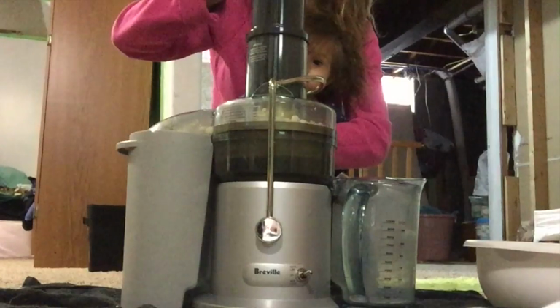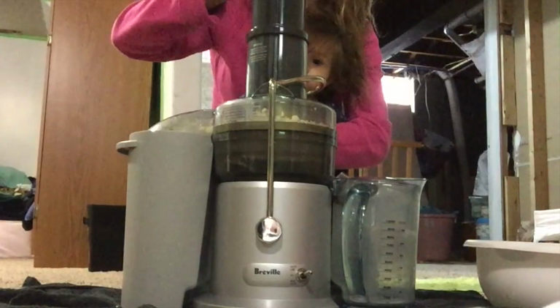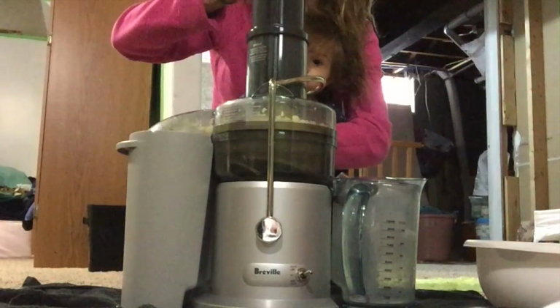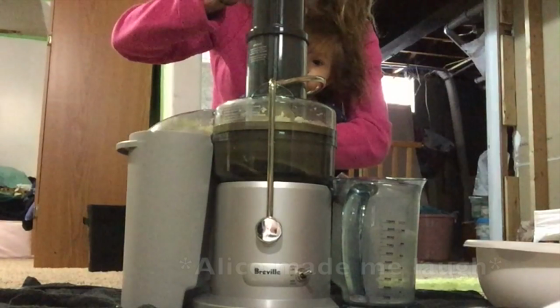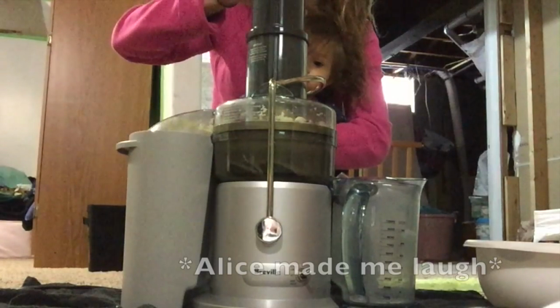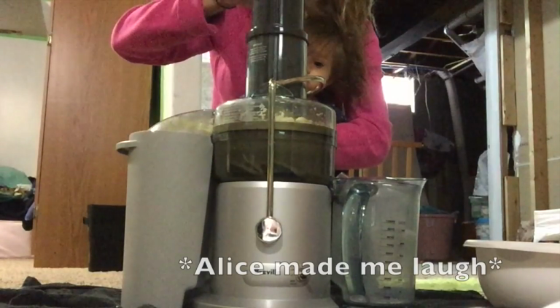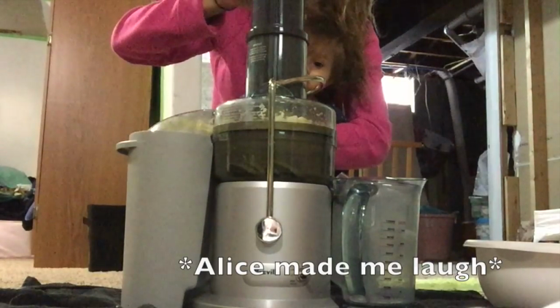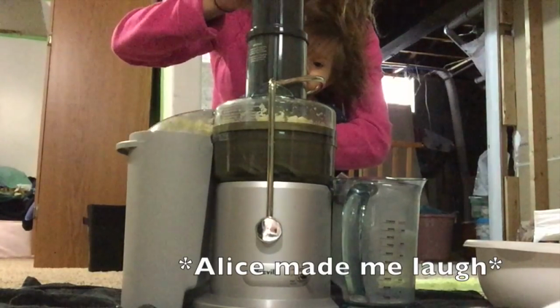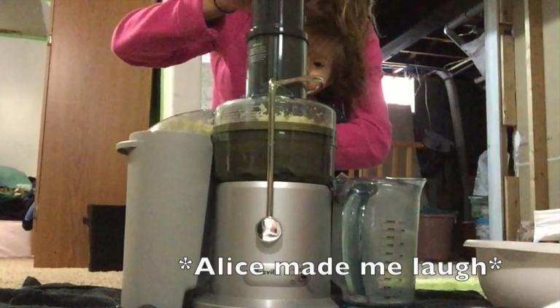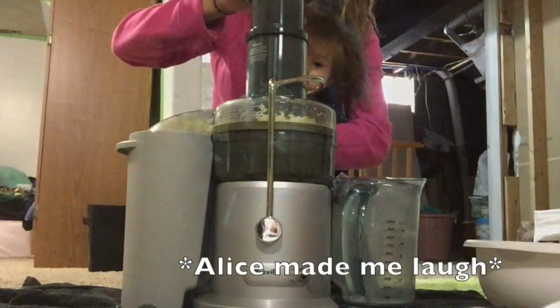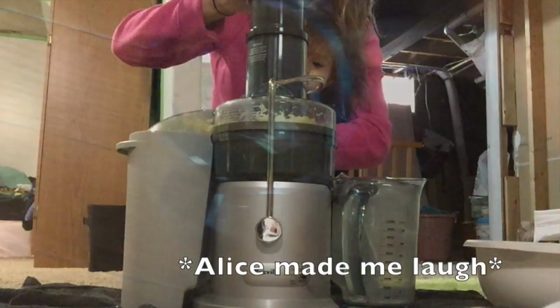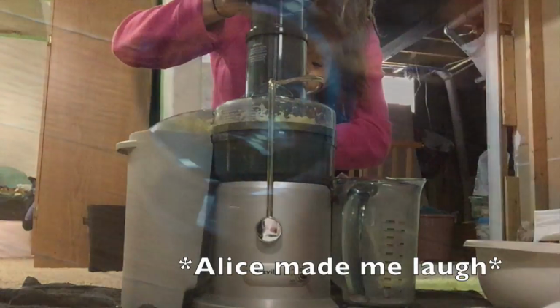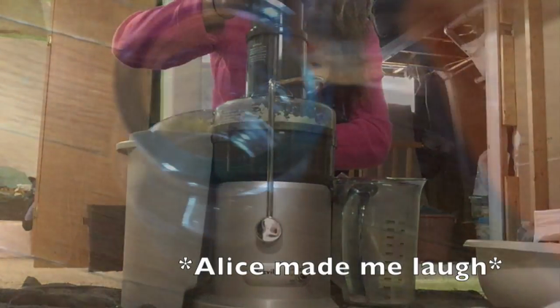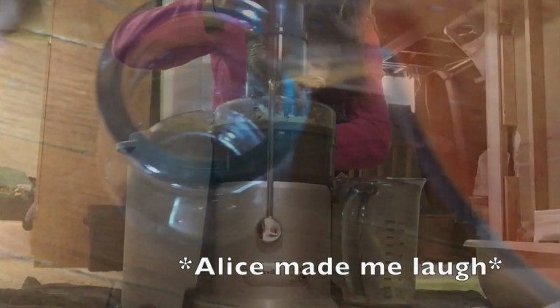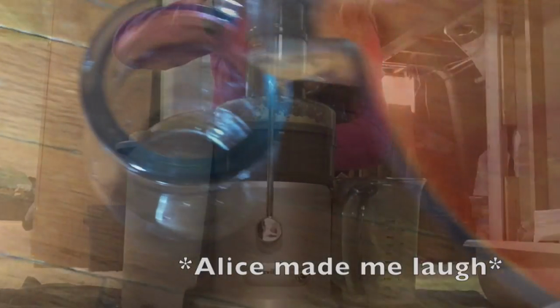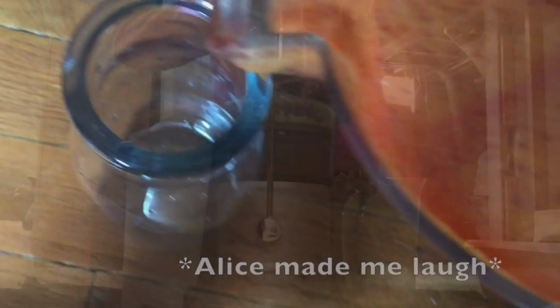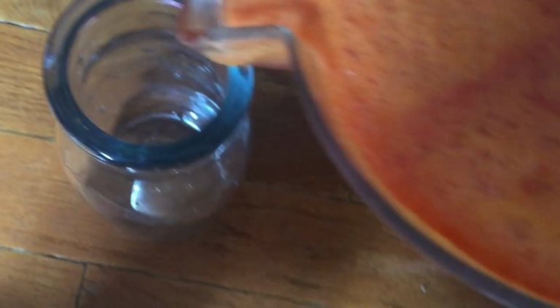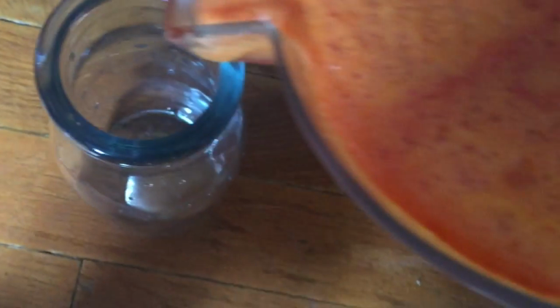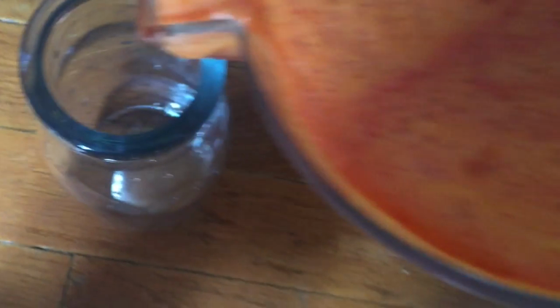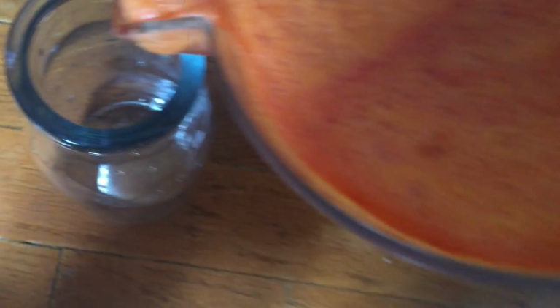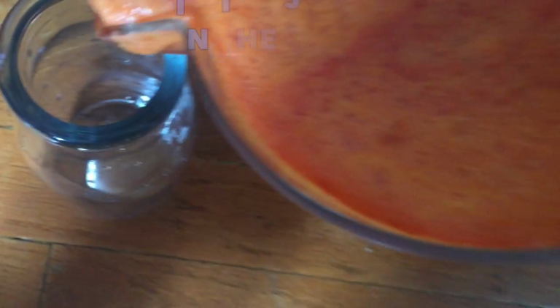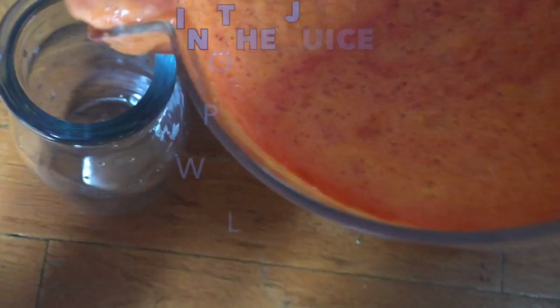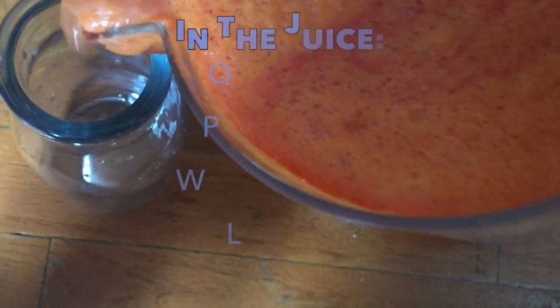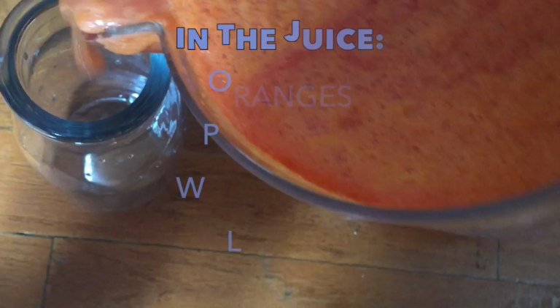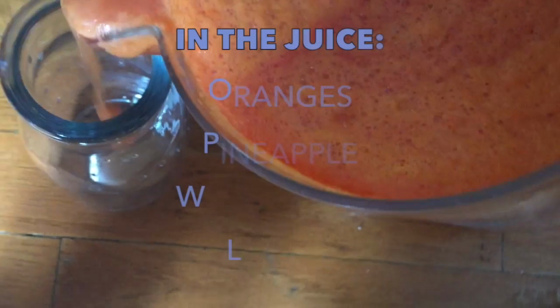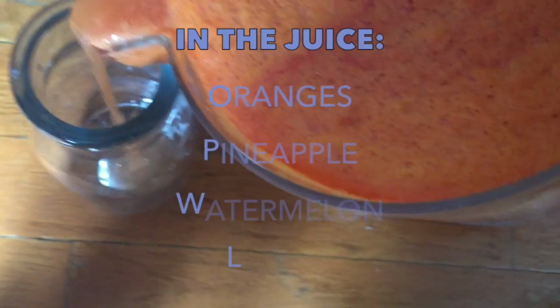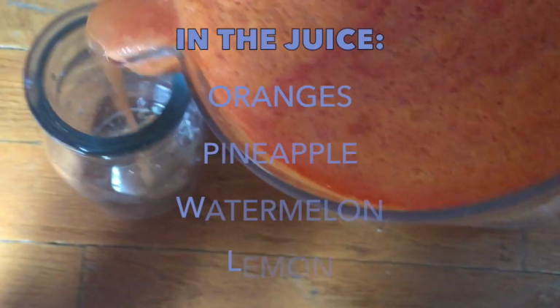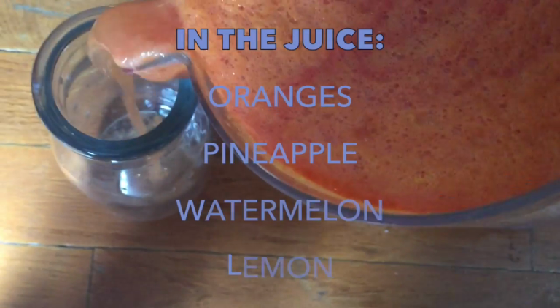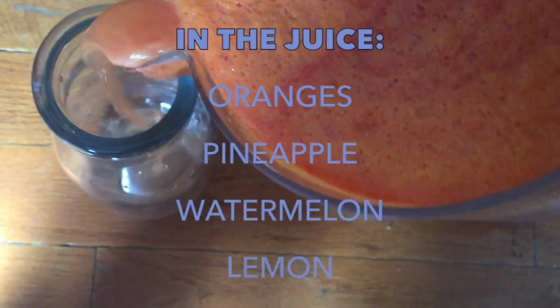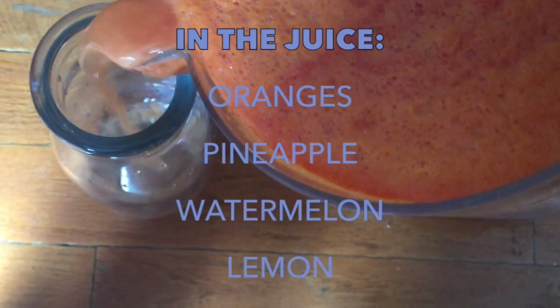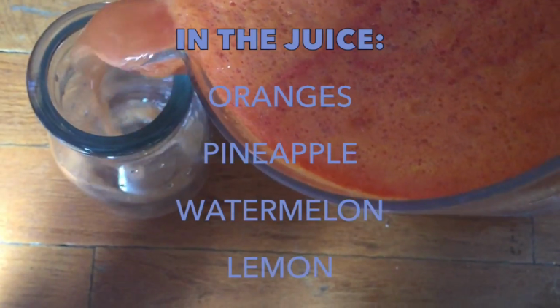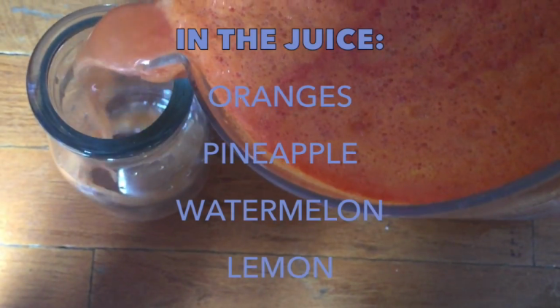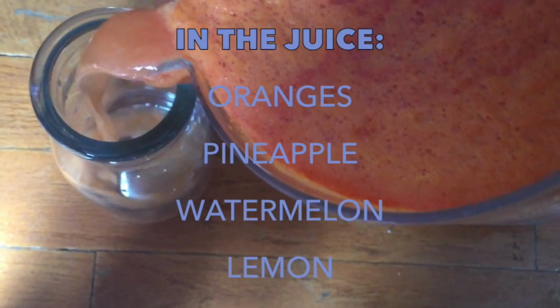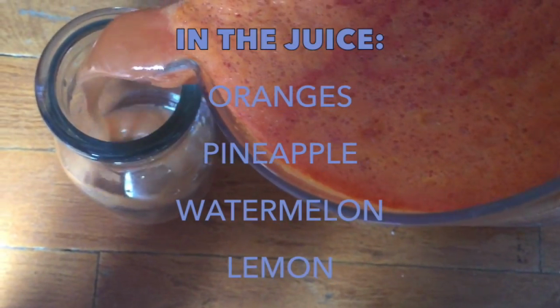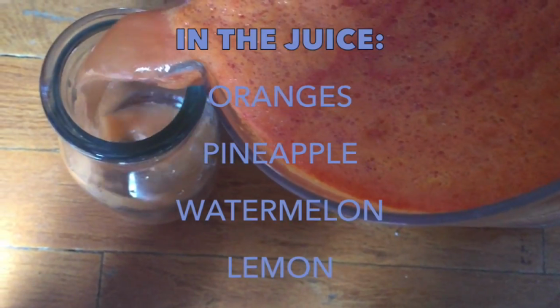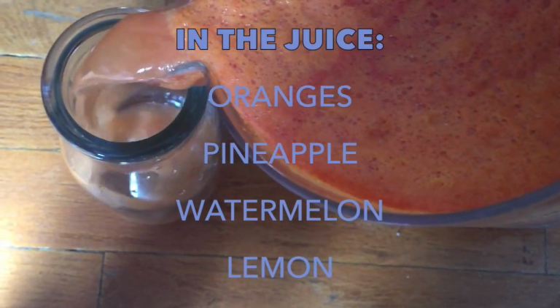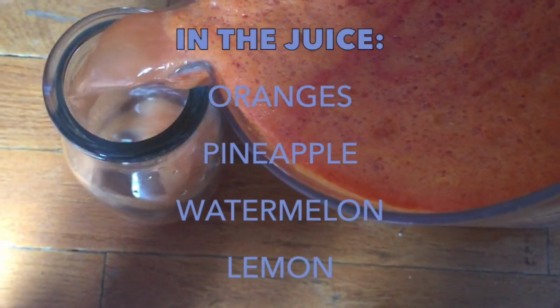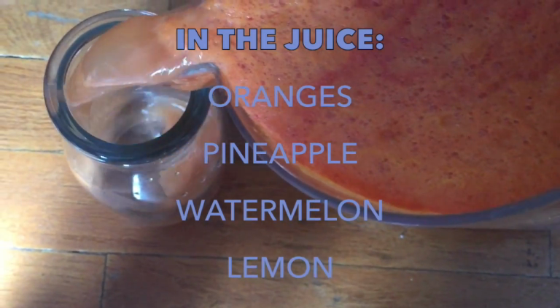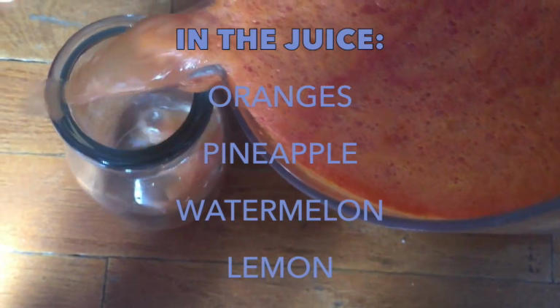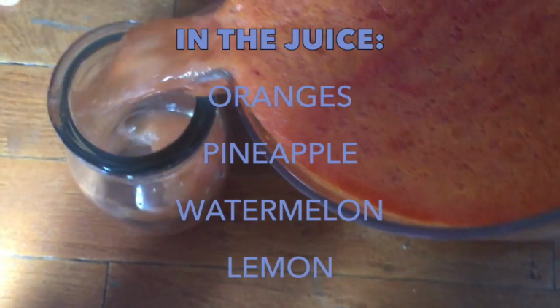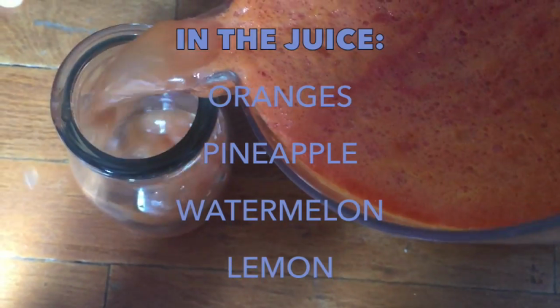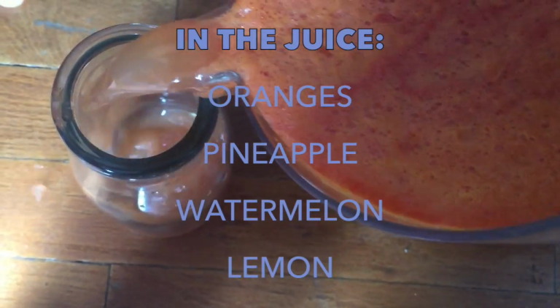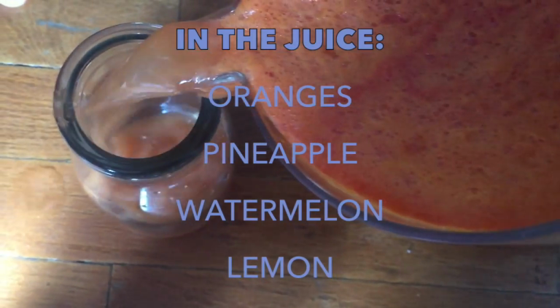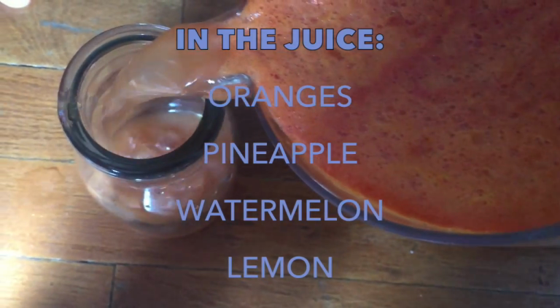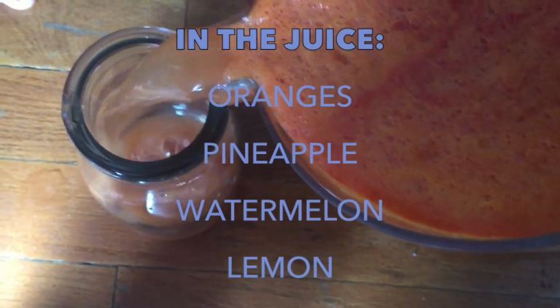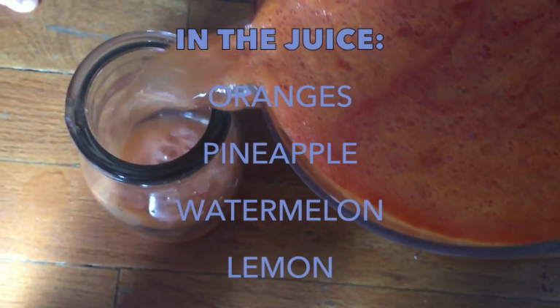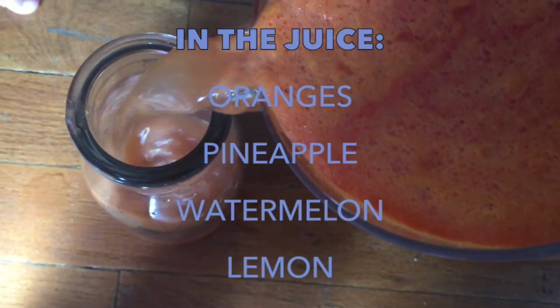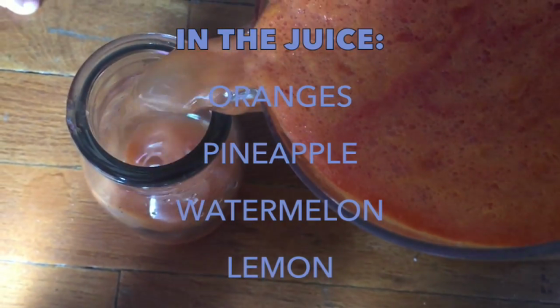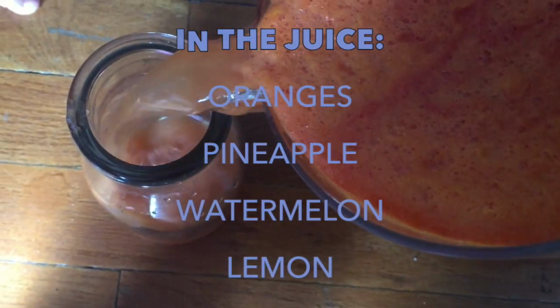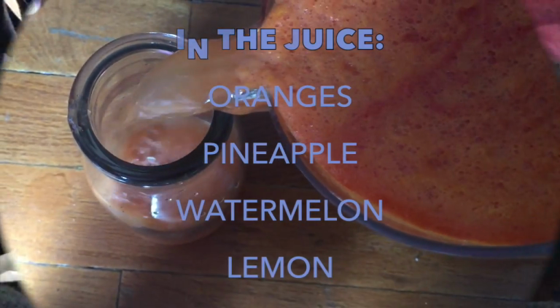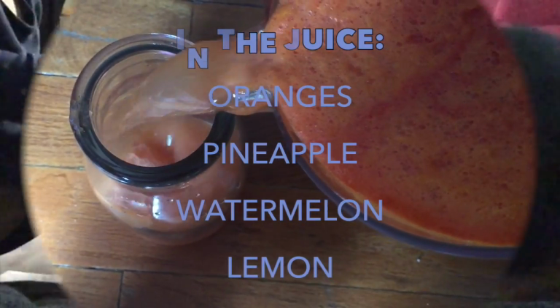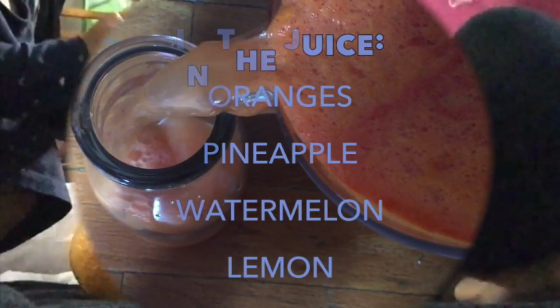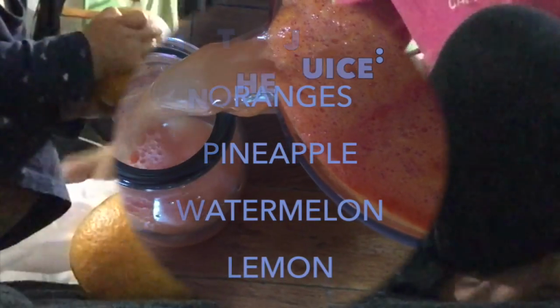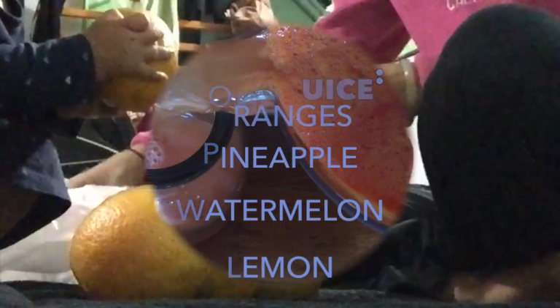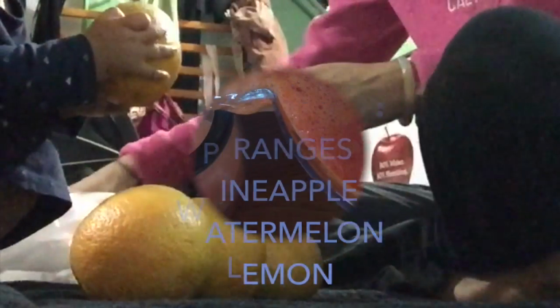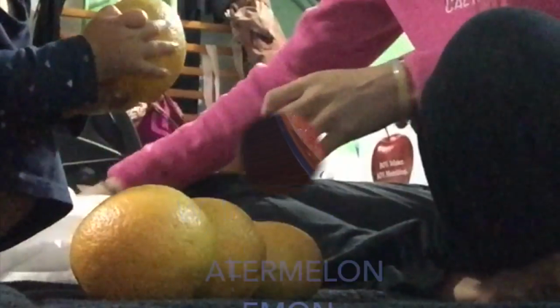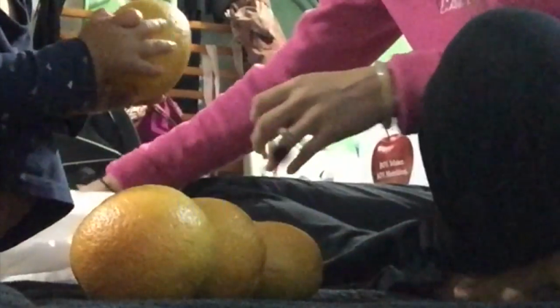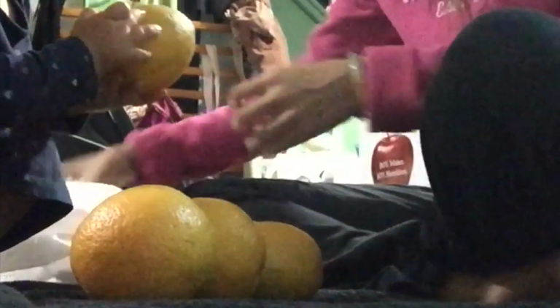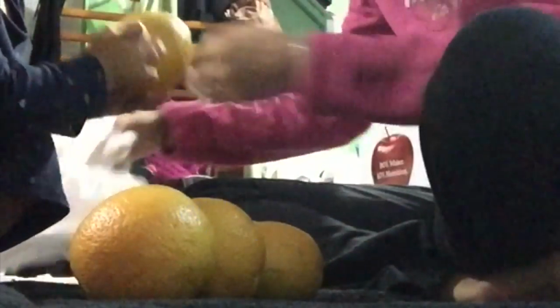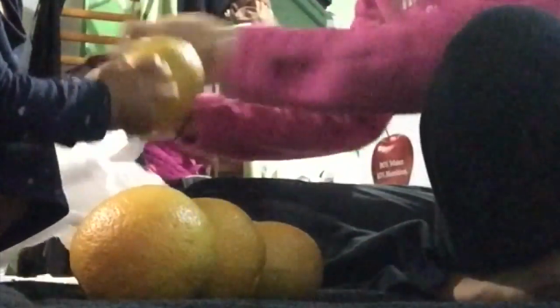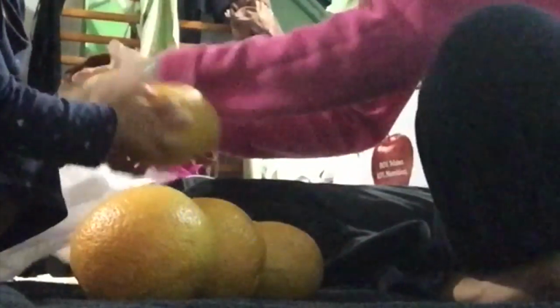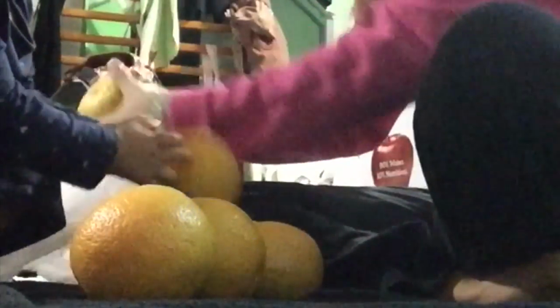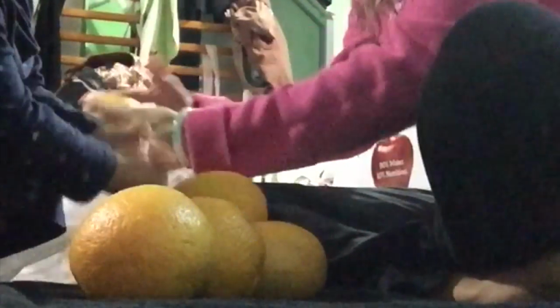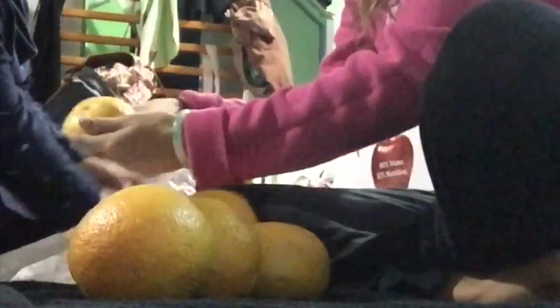In this juice there are oranges, some pineapple, watermelon, and one lemon.